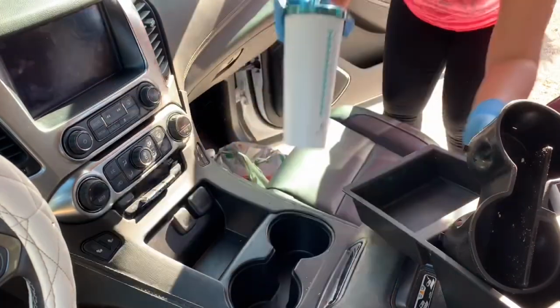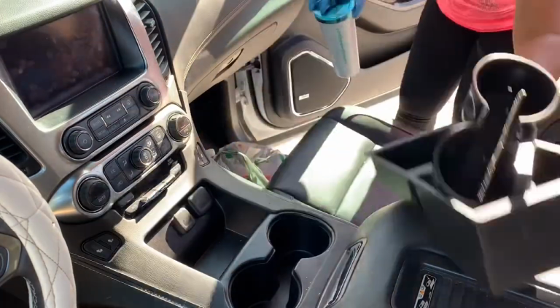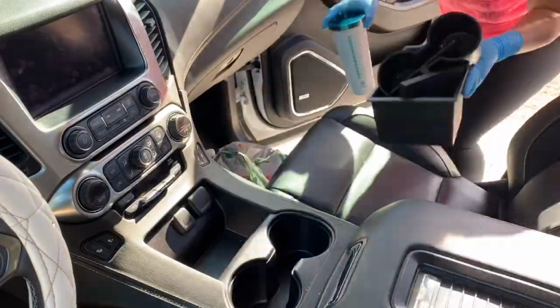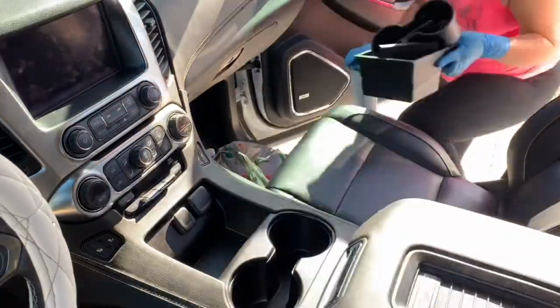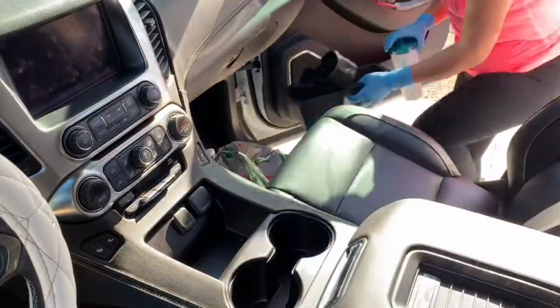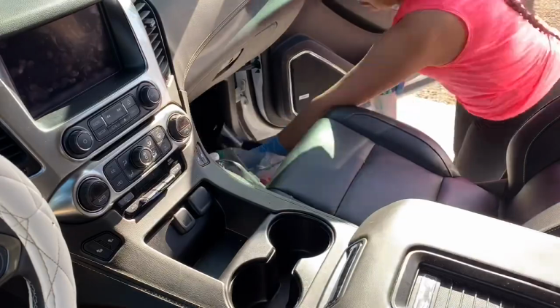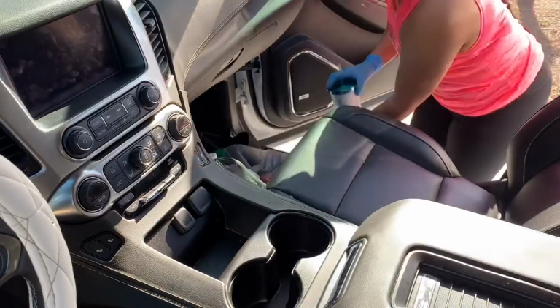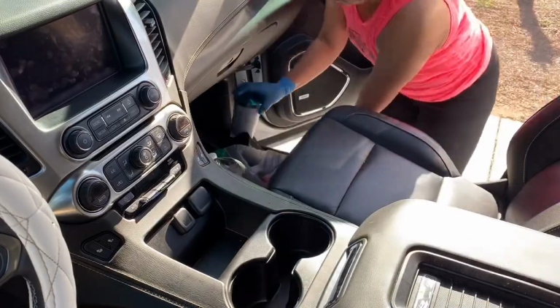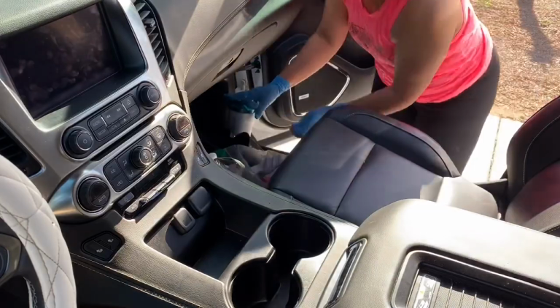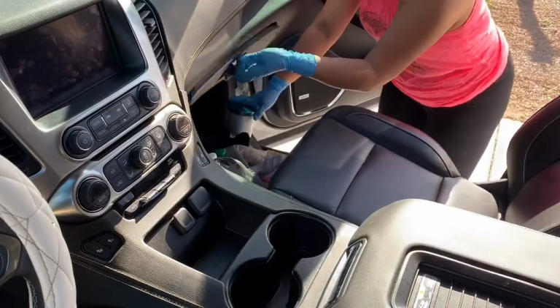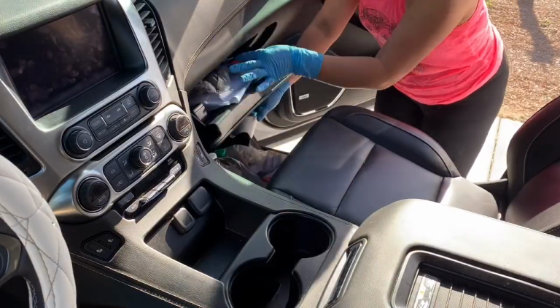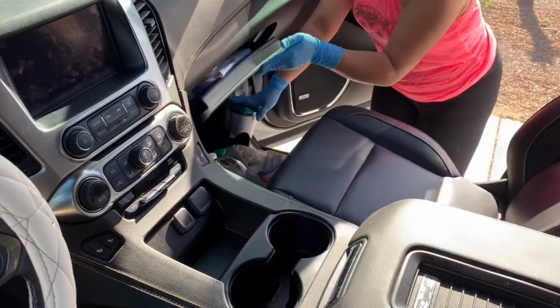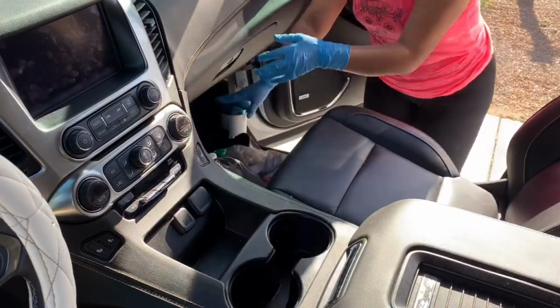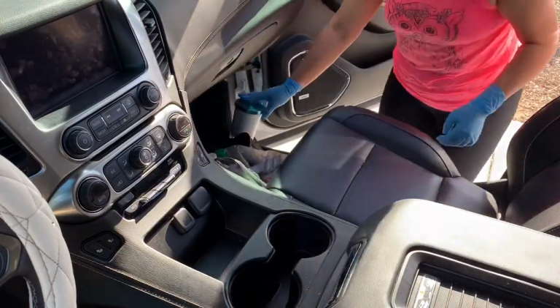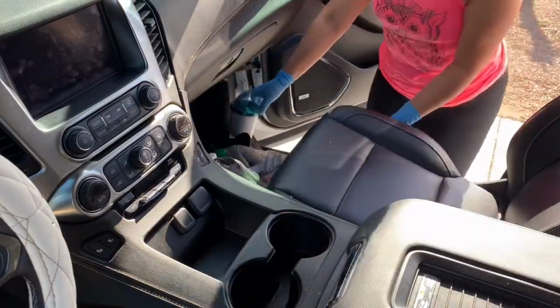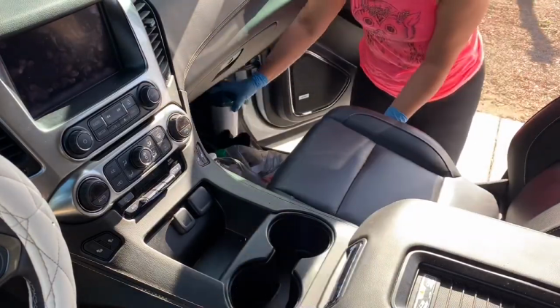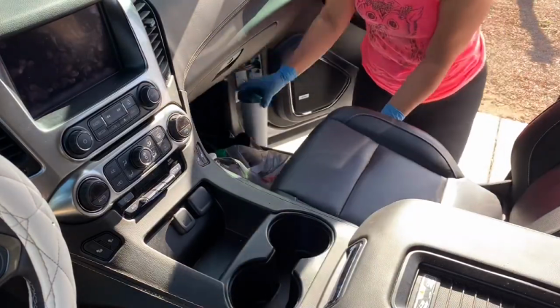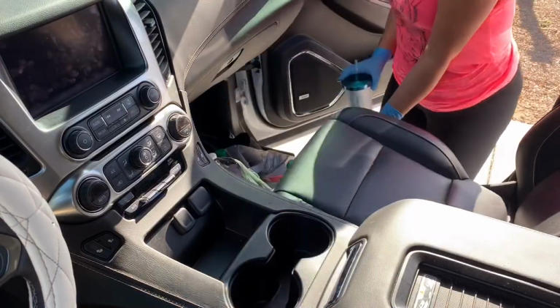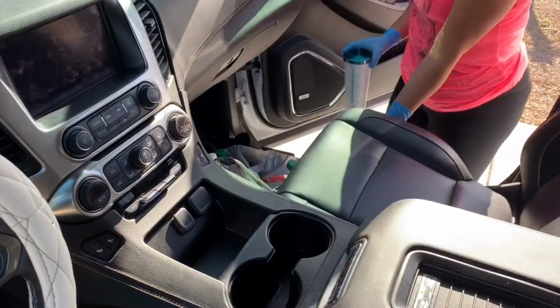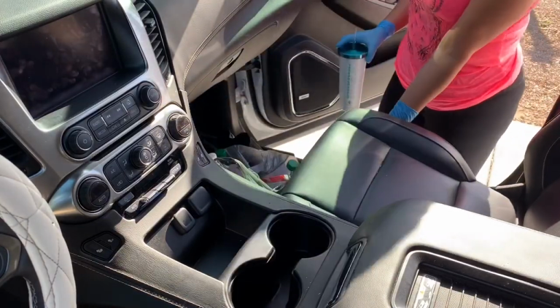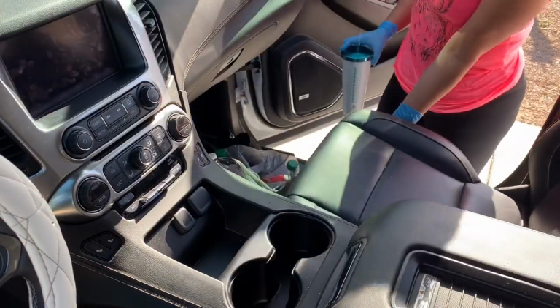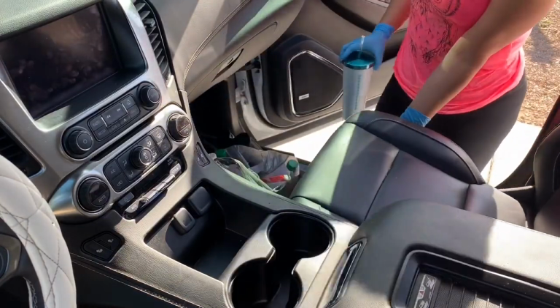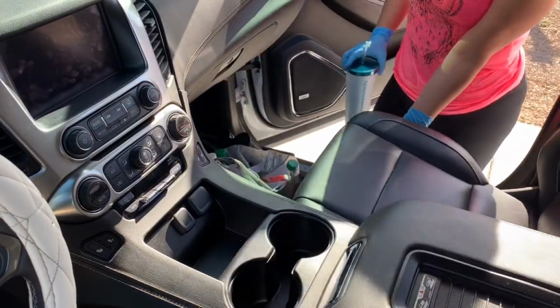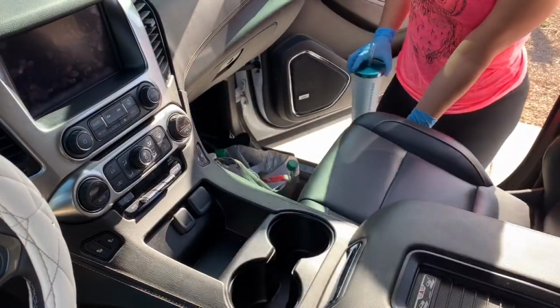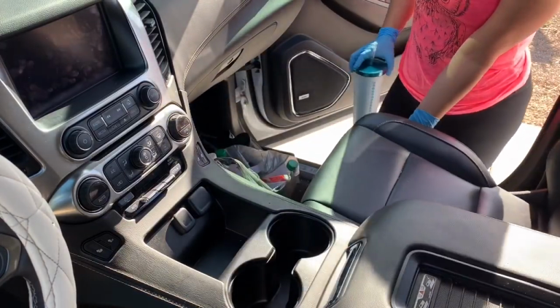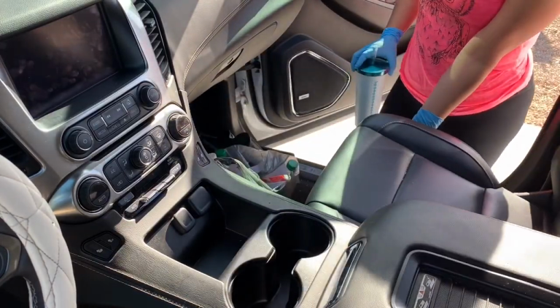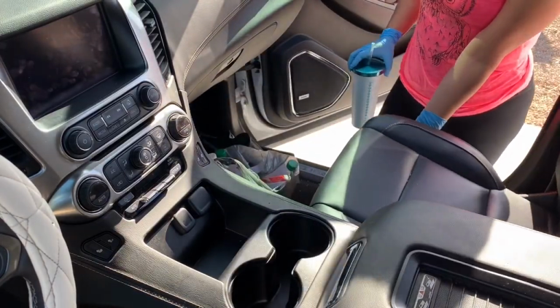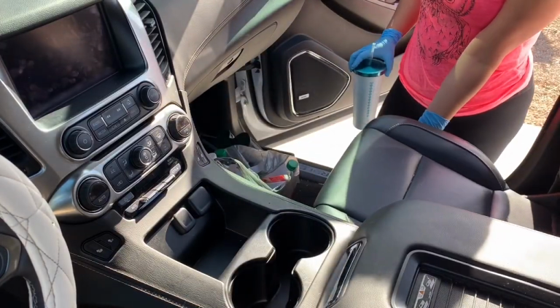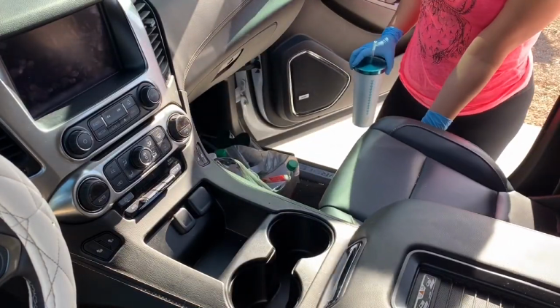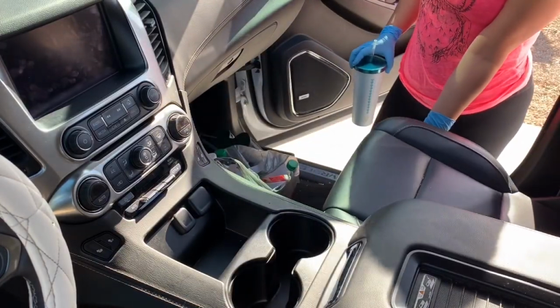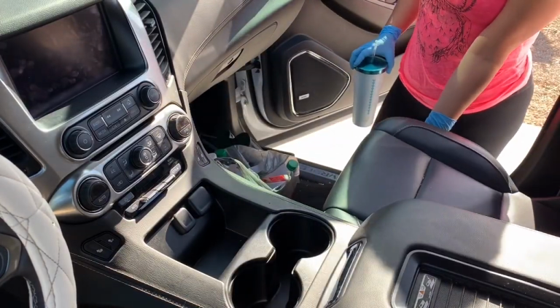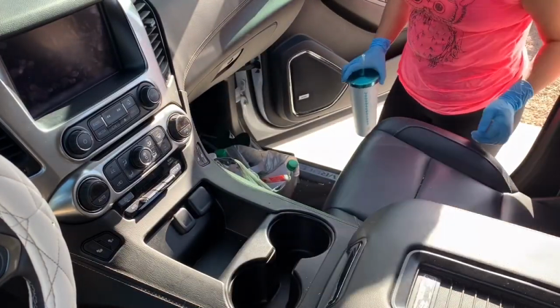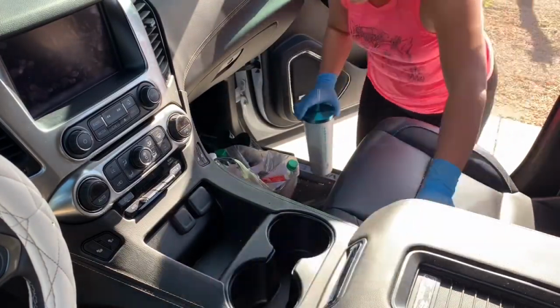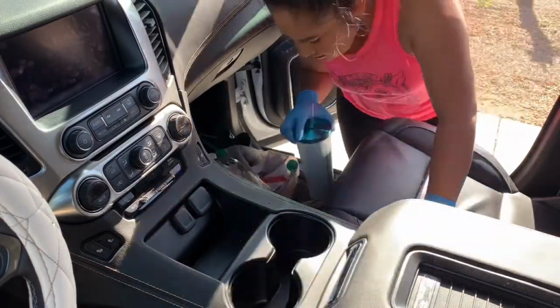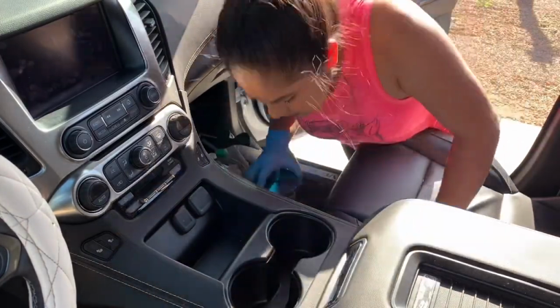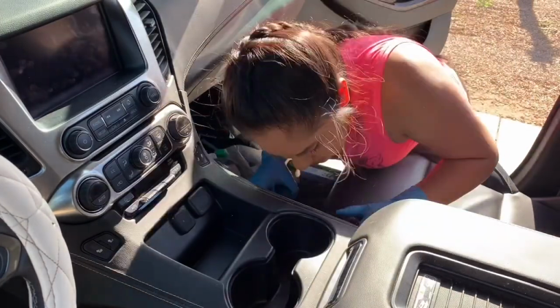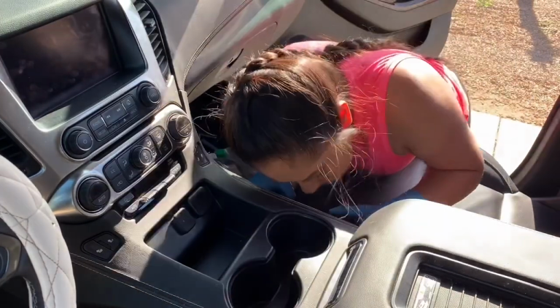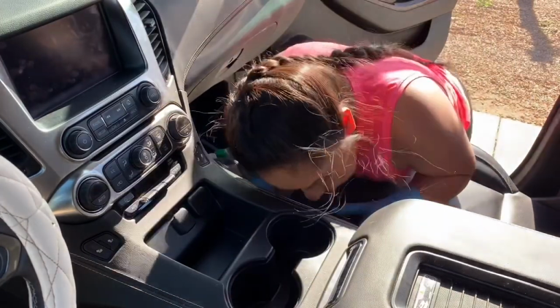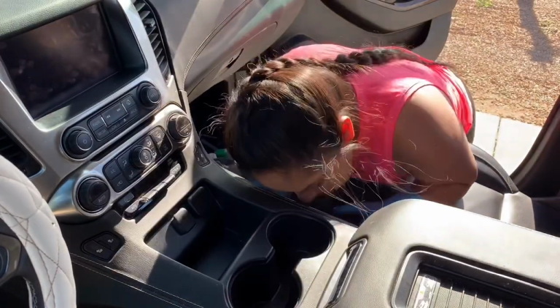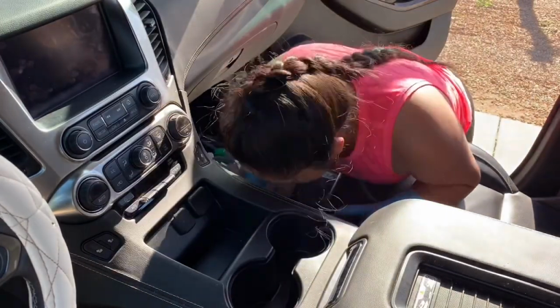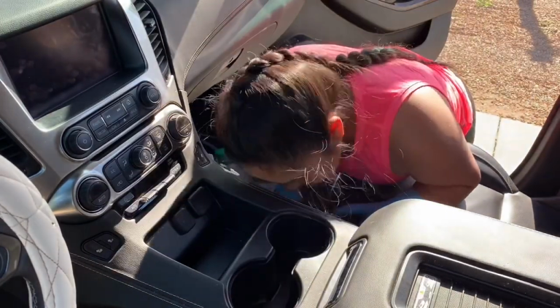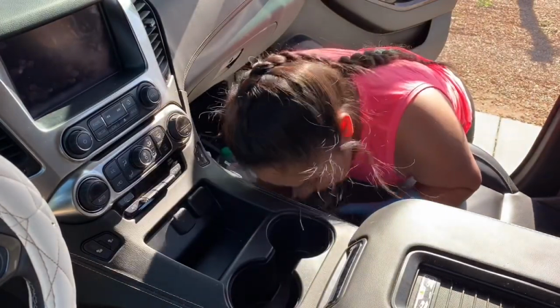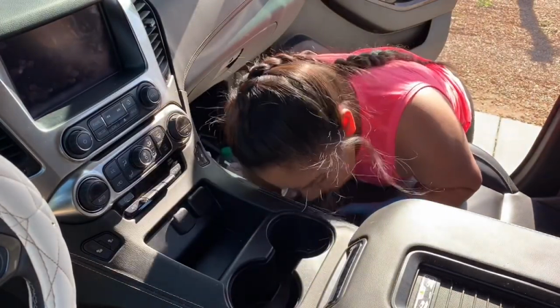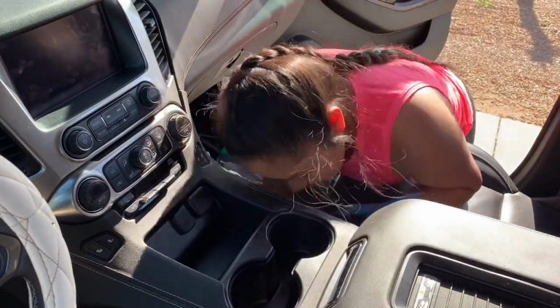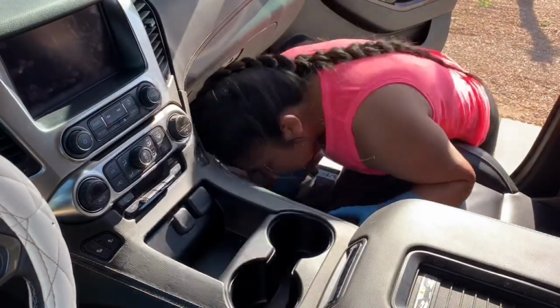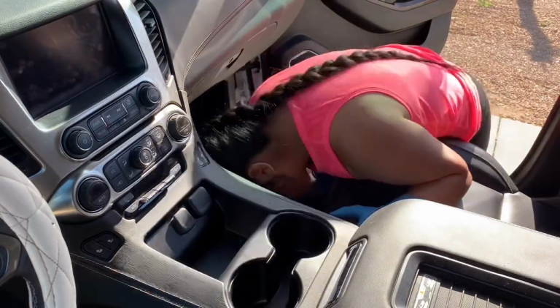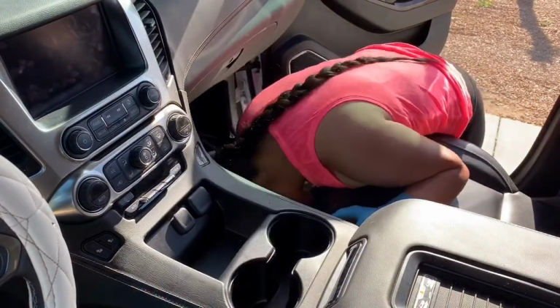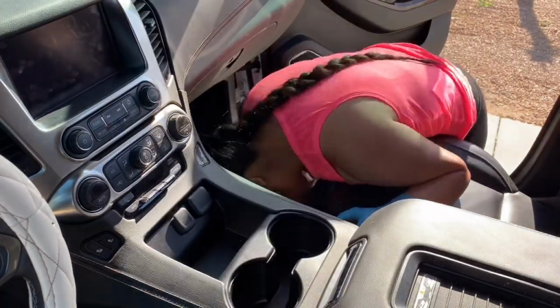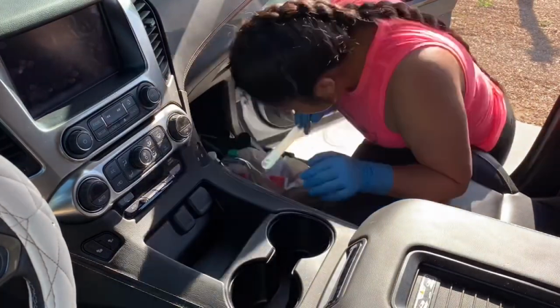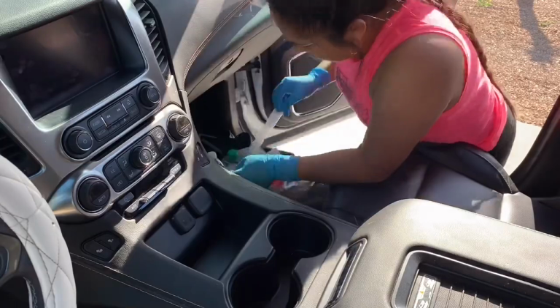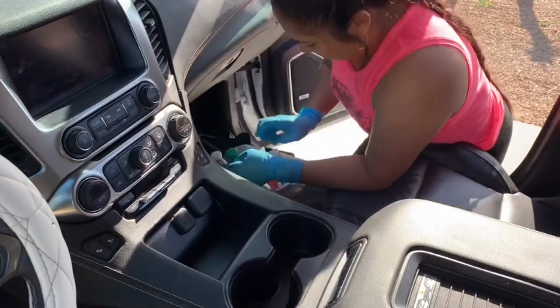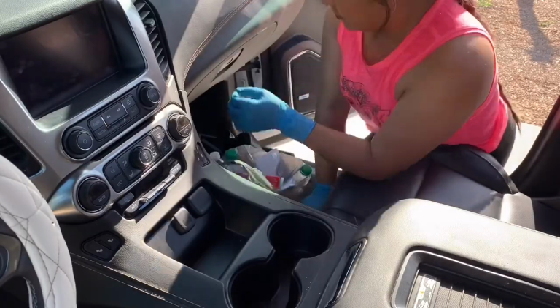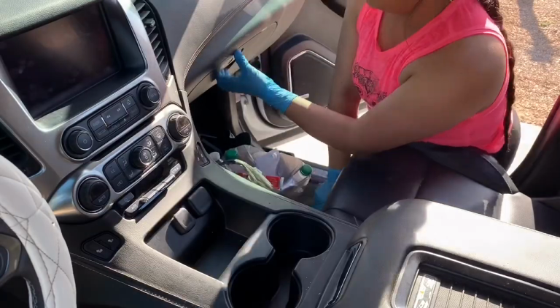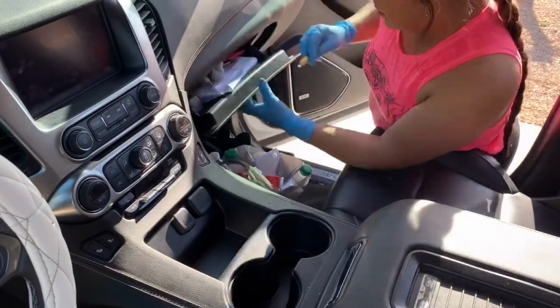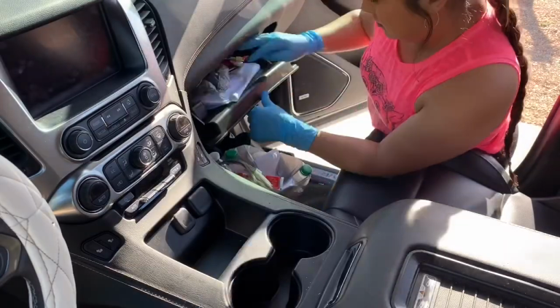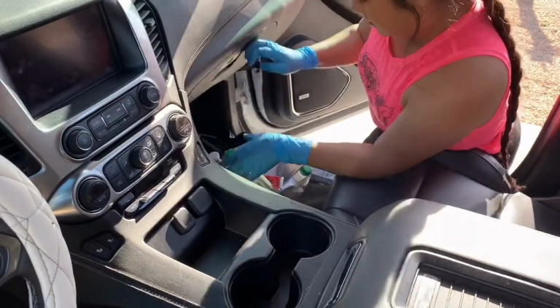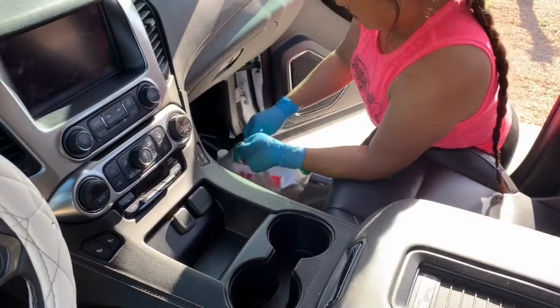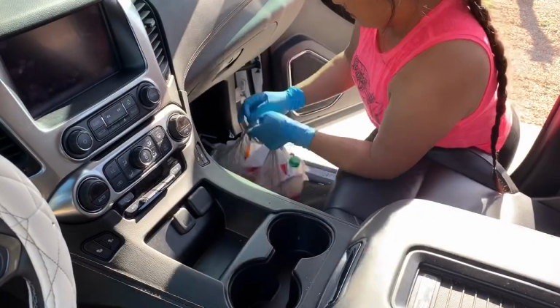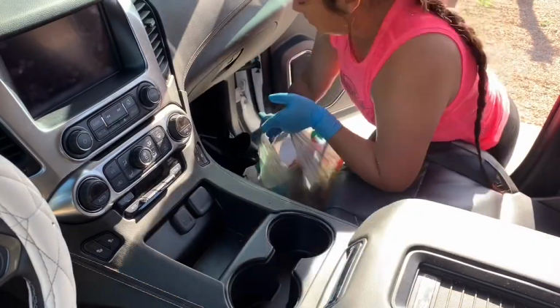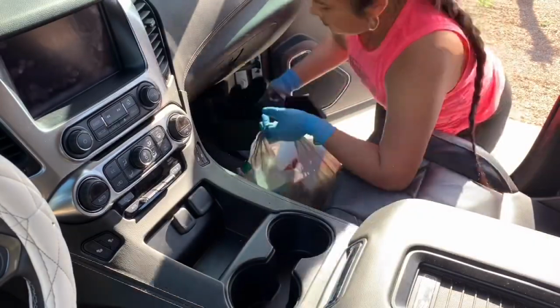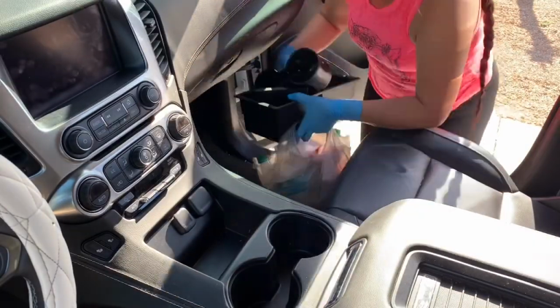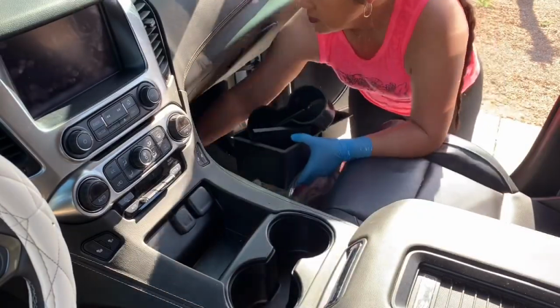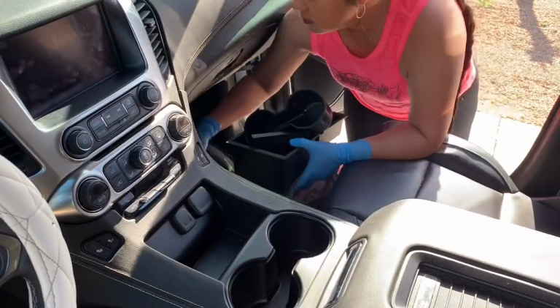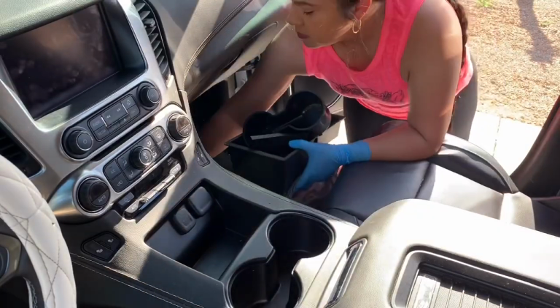Another thing I'm going to be doing in this car is taking off all the cup holders and all the plastic pieces that you might have.